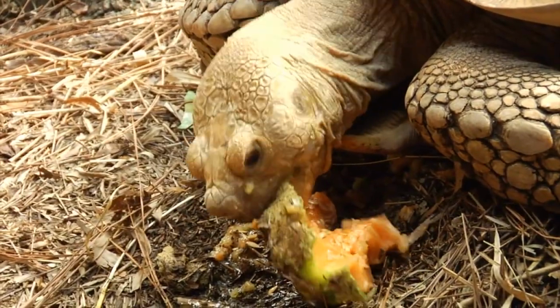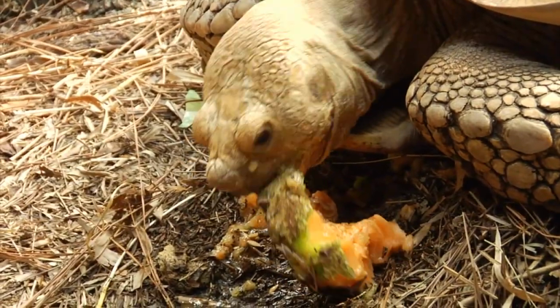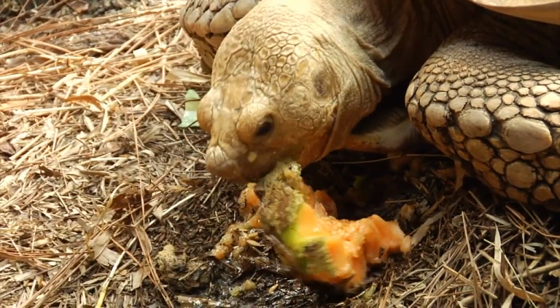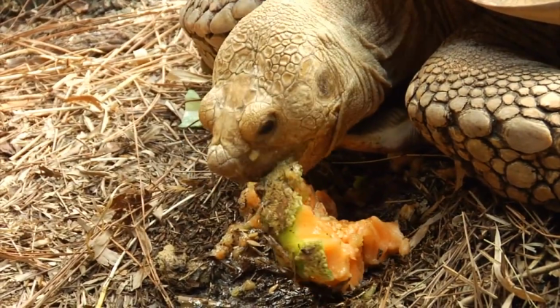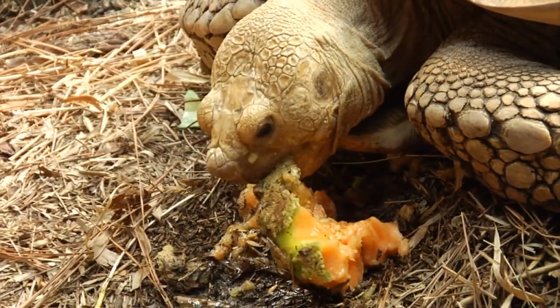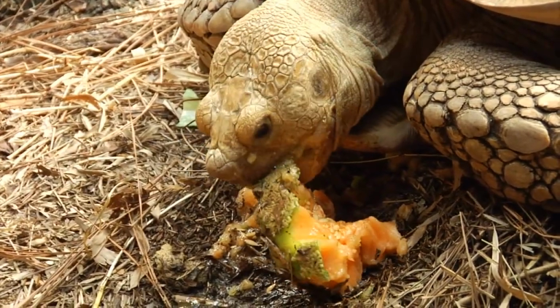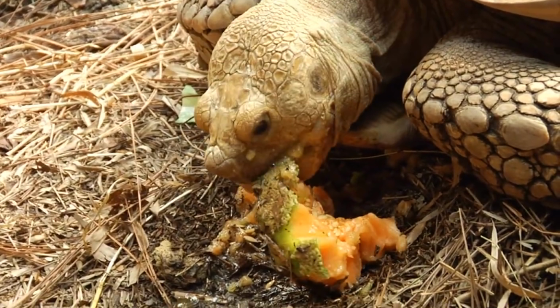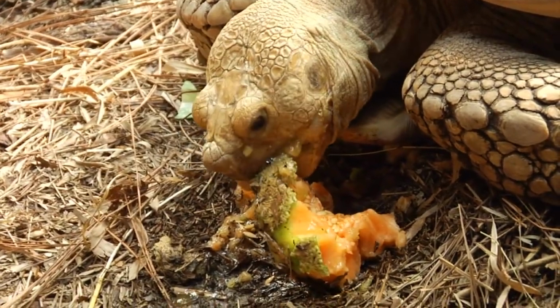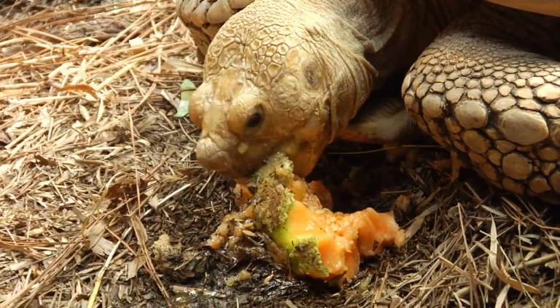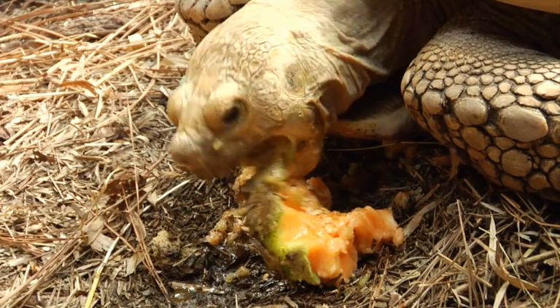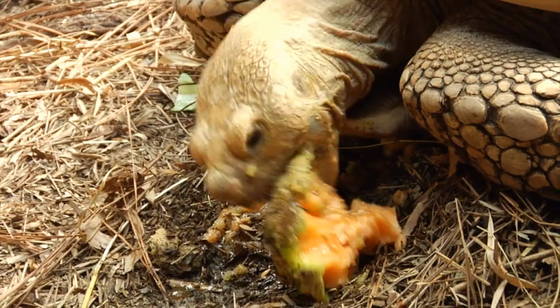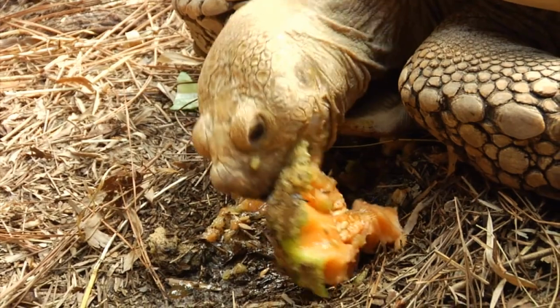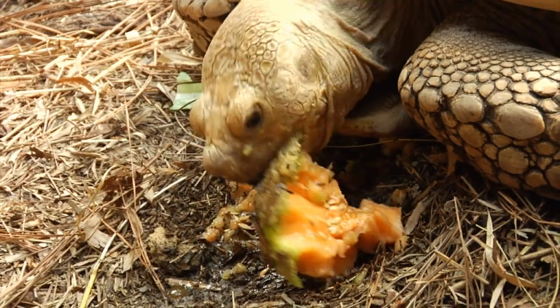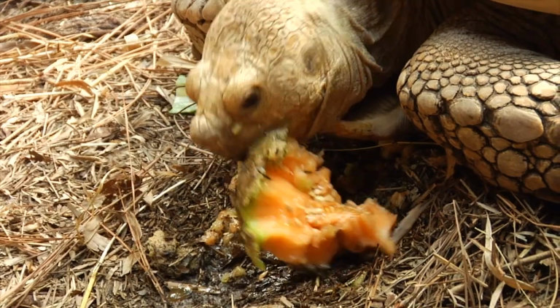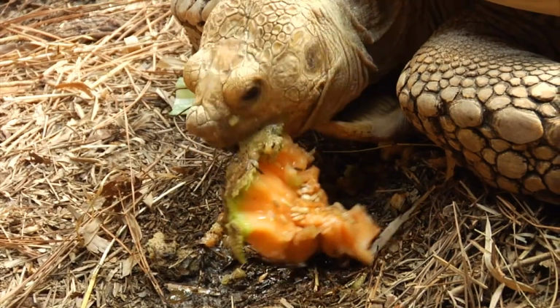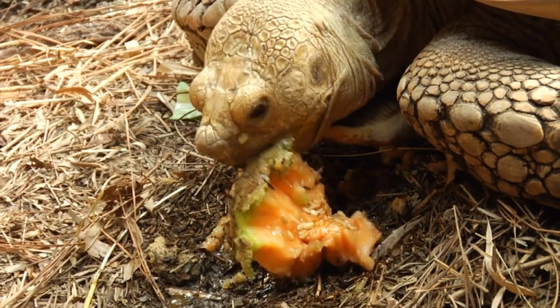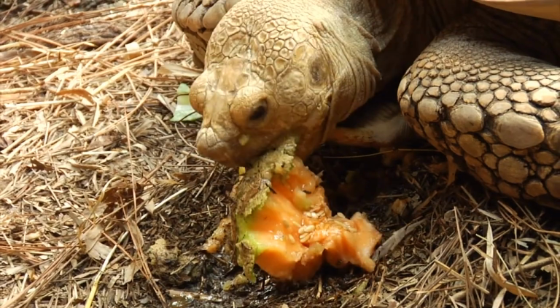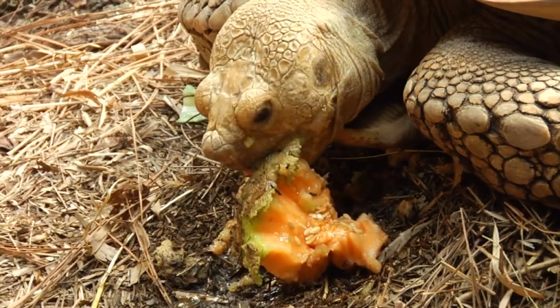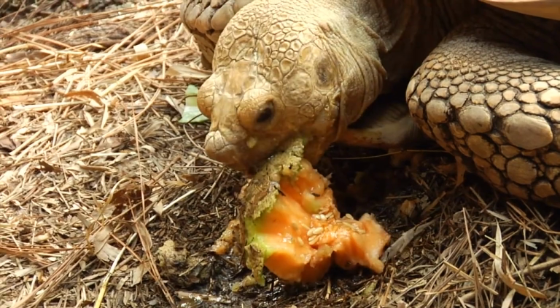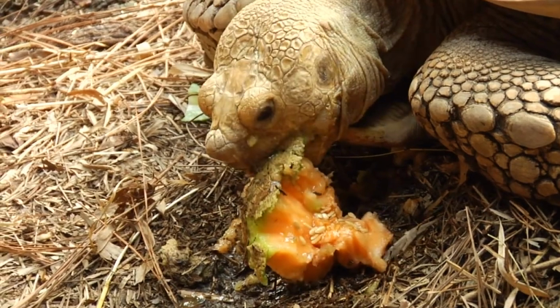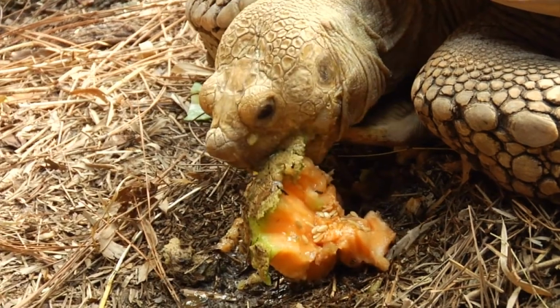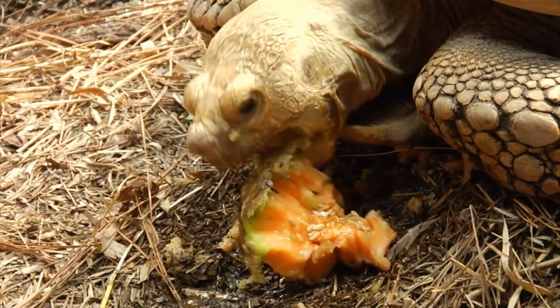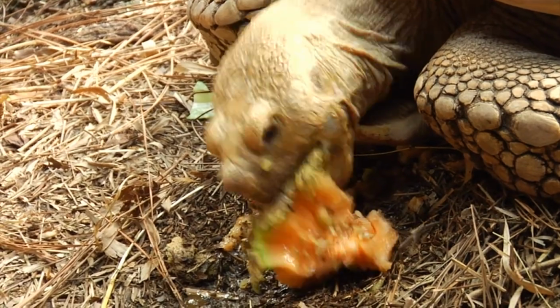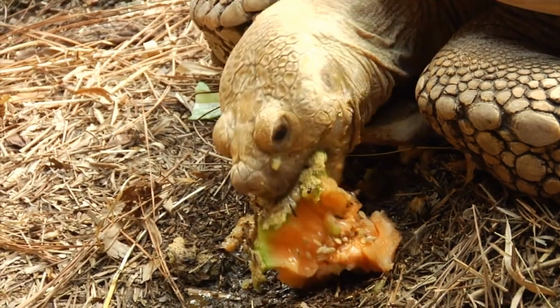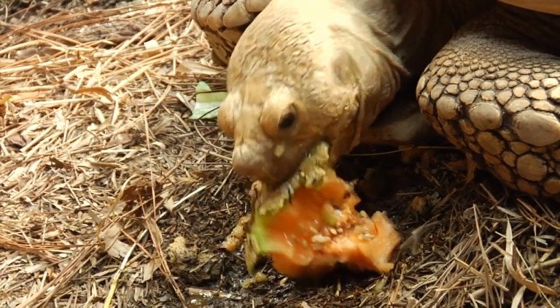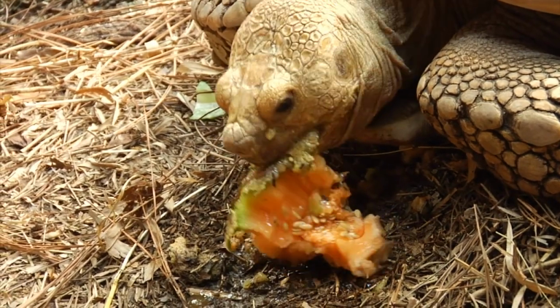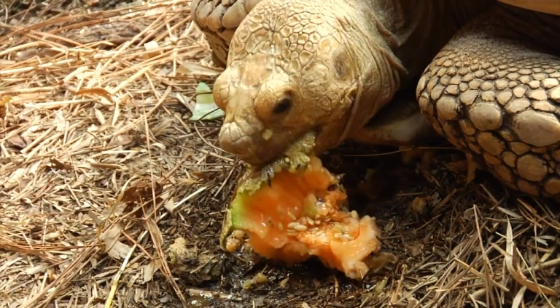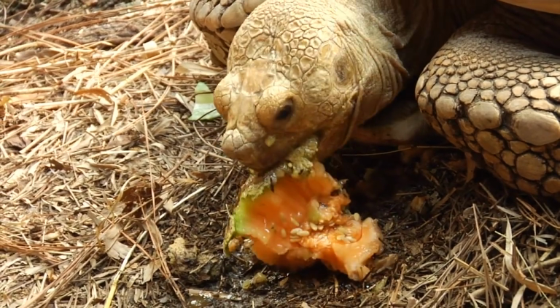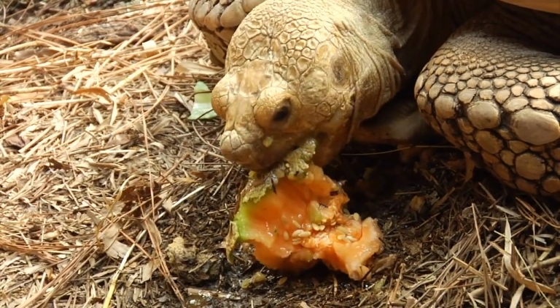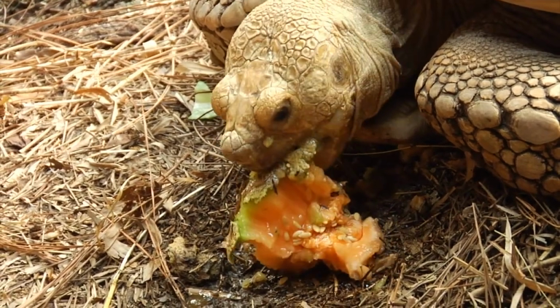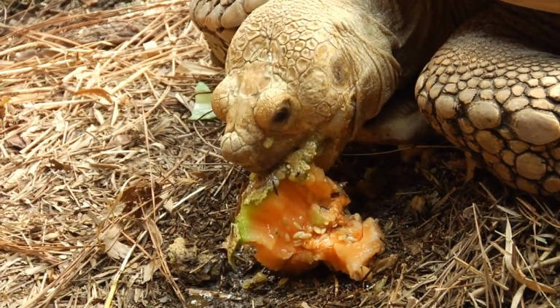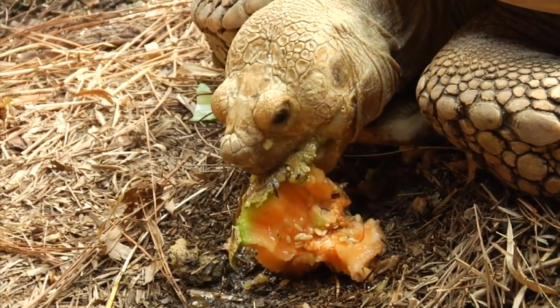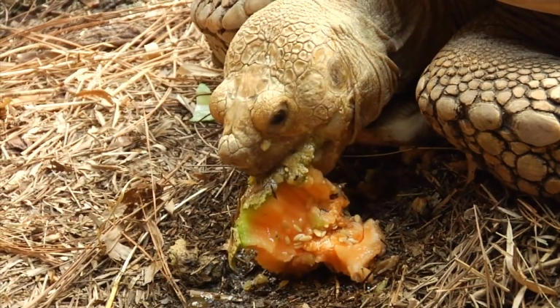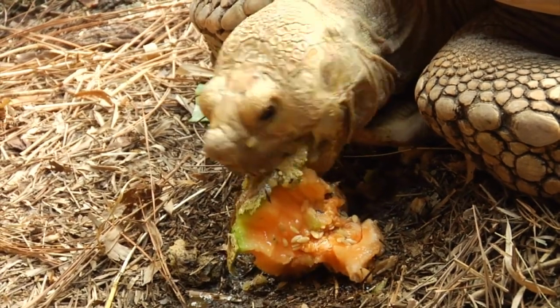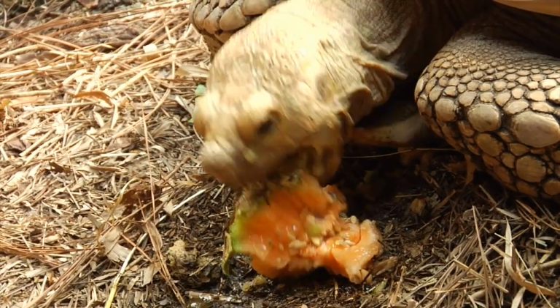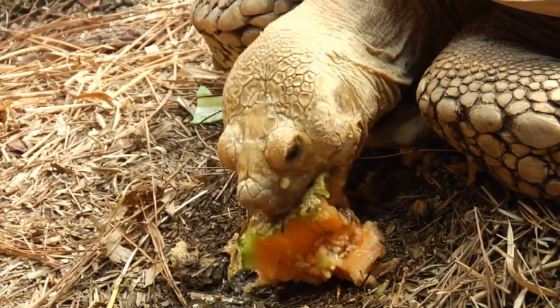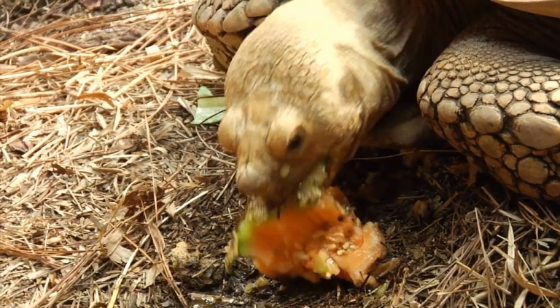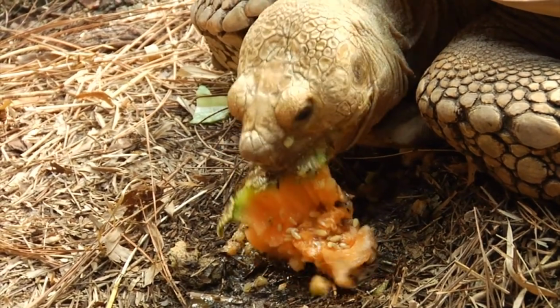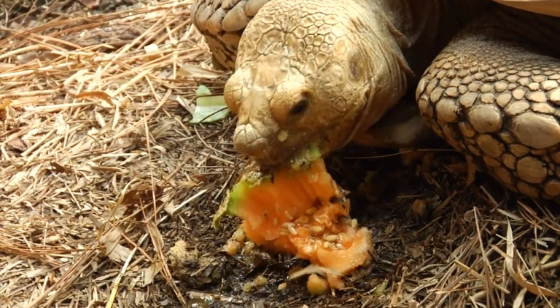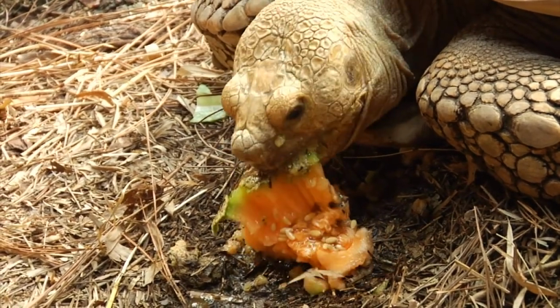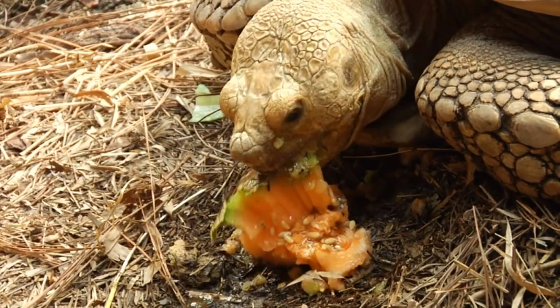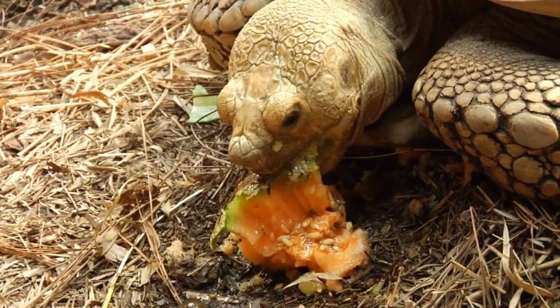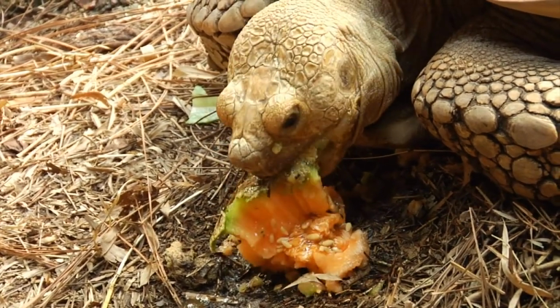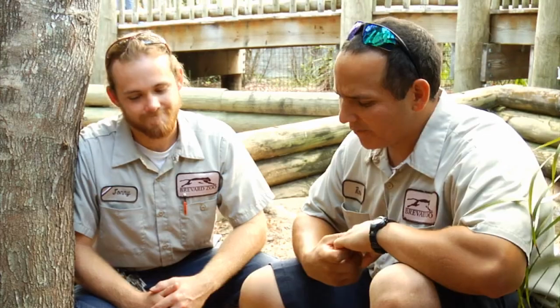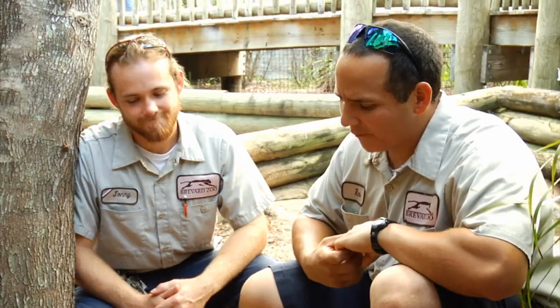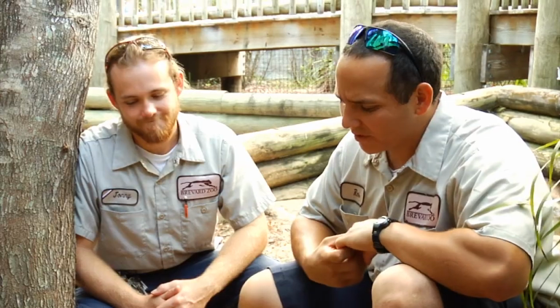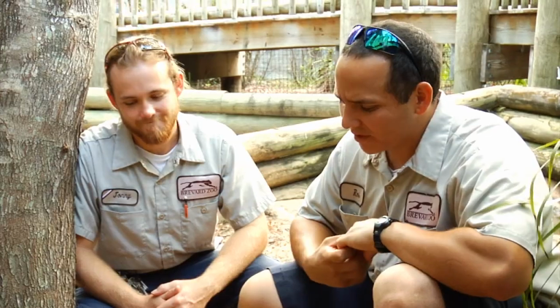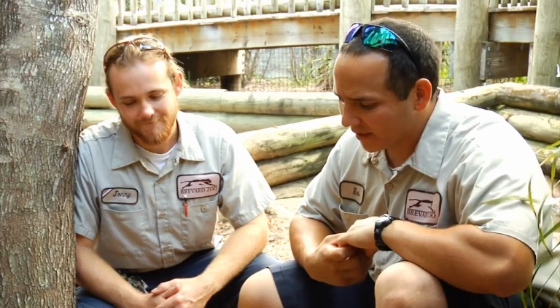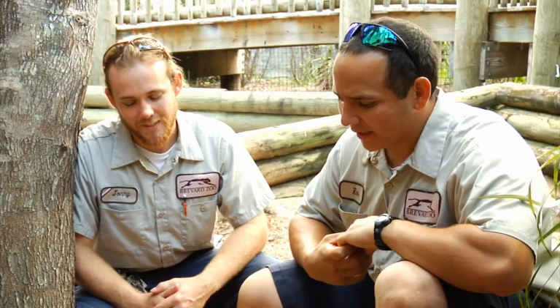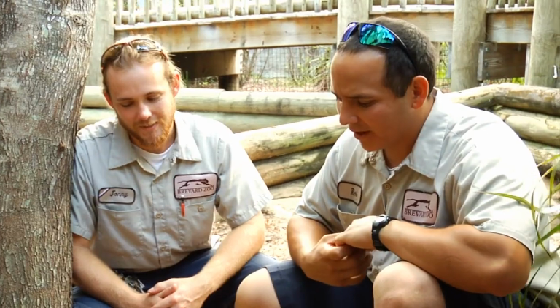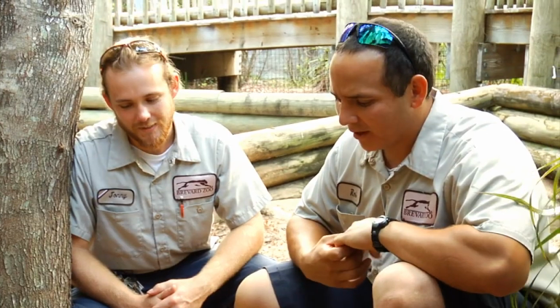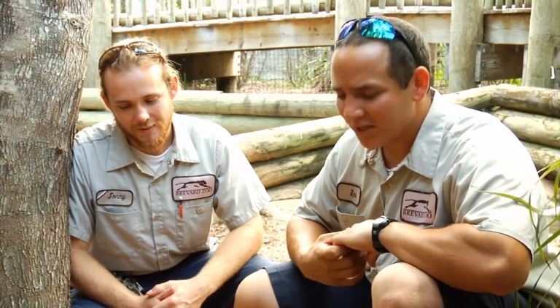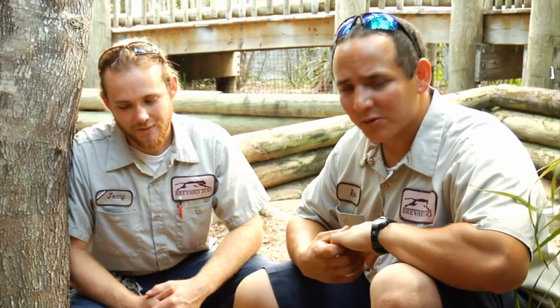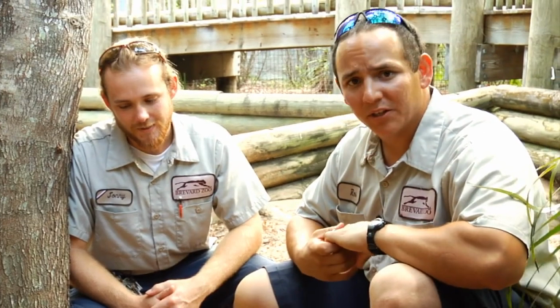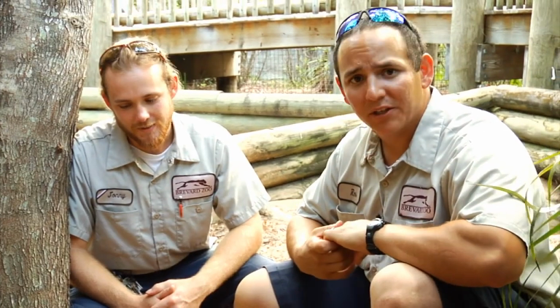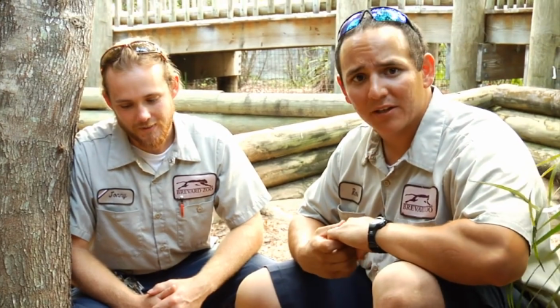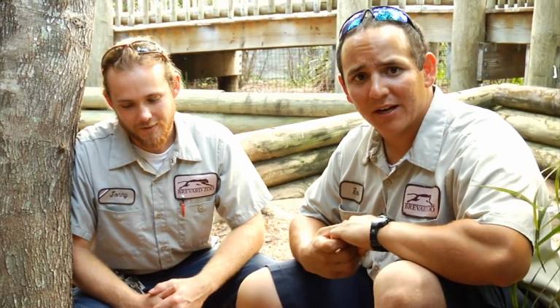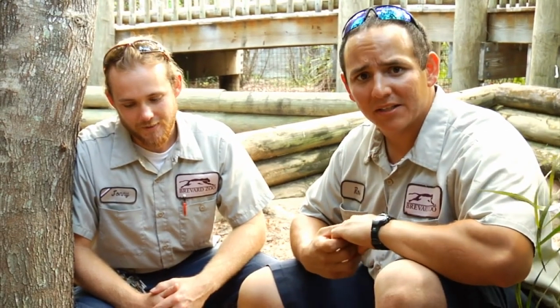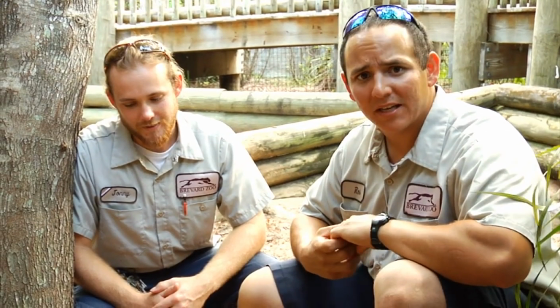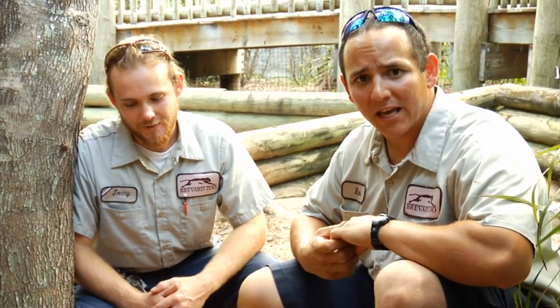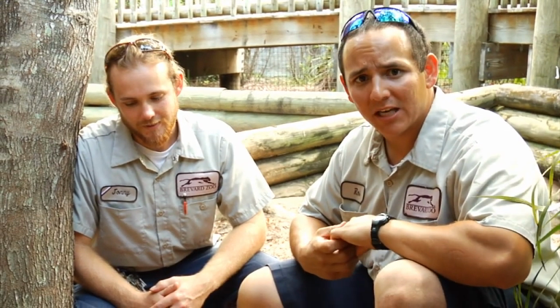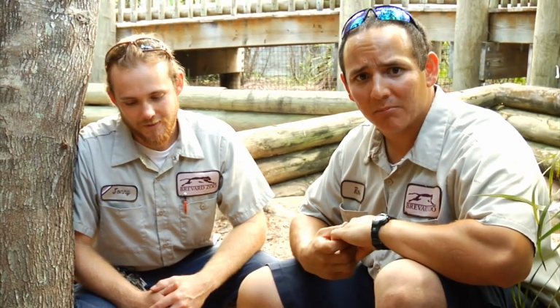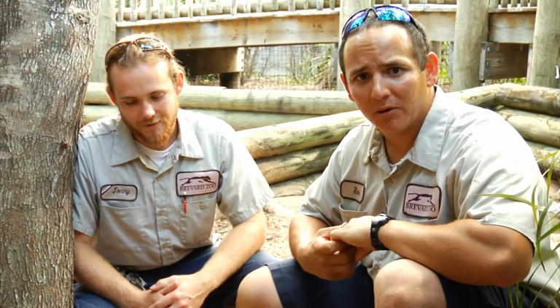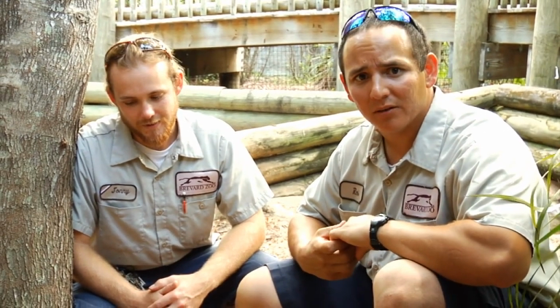Now Tate has offered to be on the turtle swim team to compete with the otters, but unfortunately all he's really good at is cannonballs.